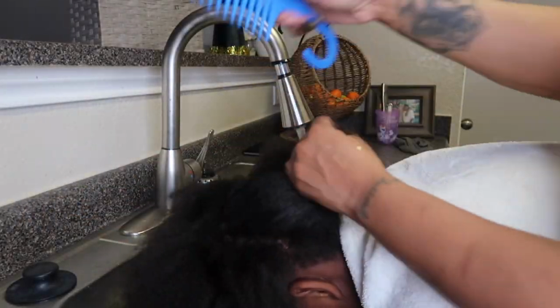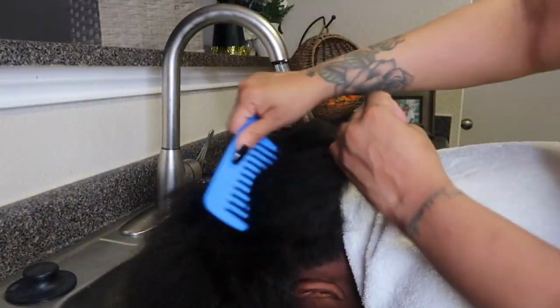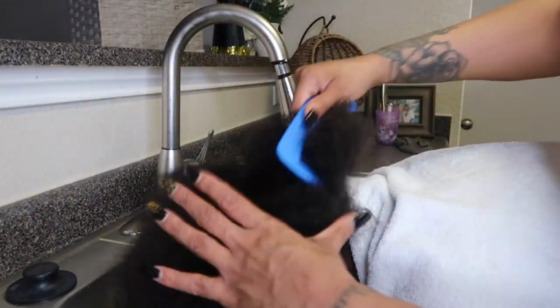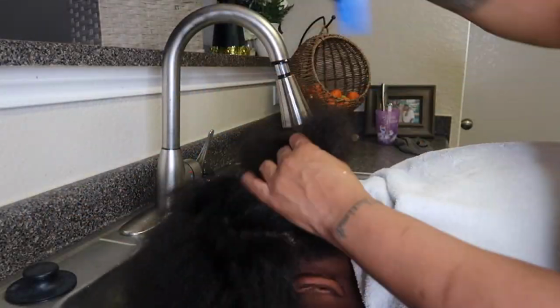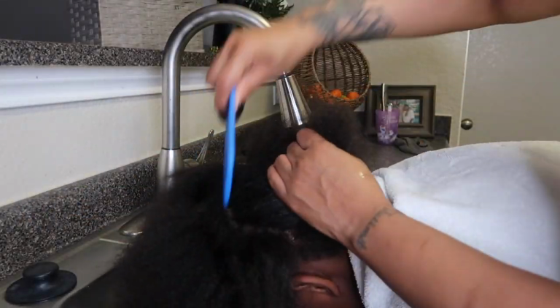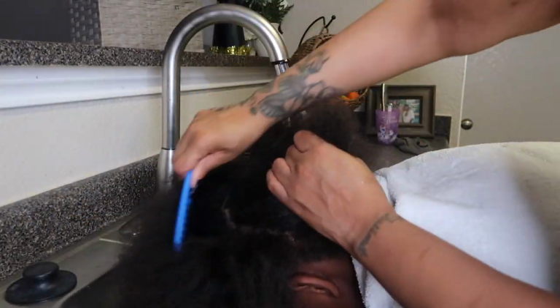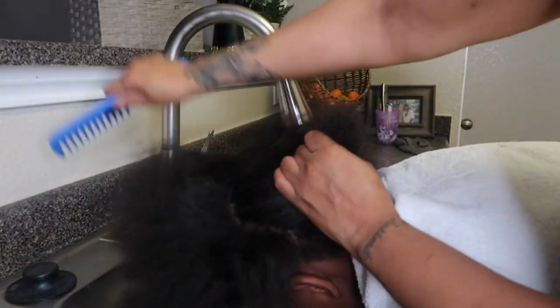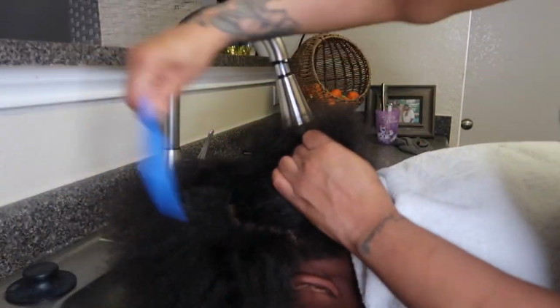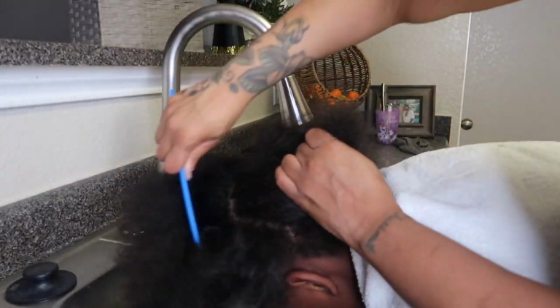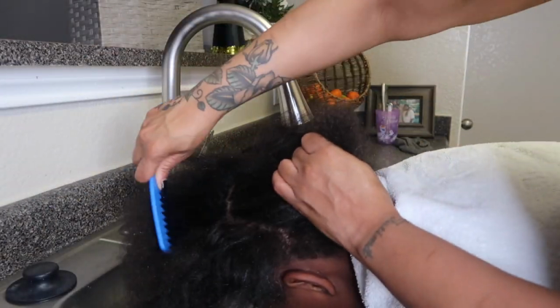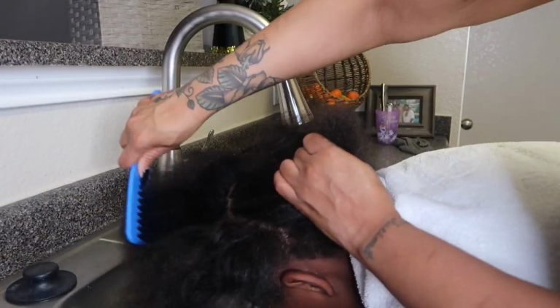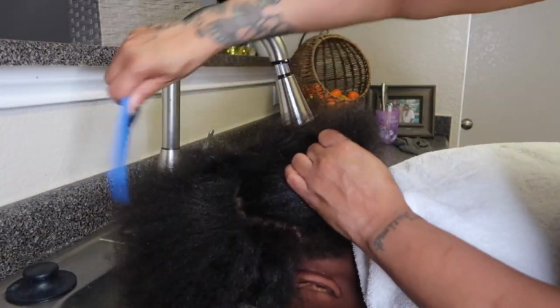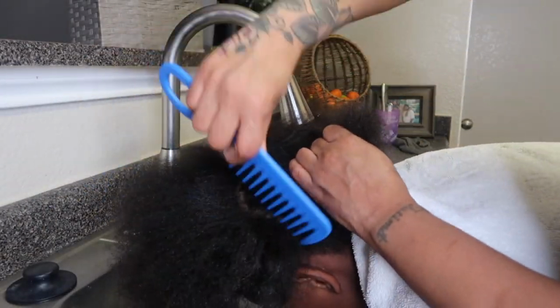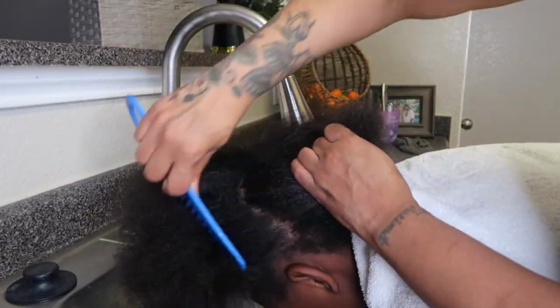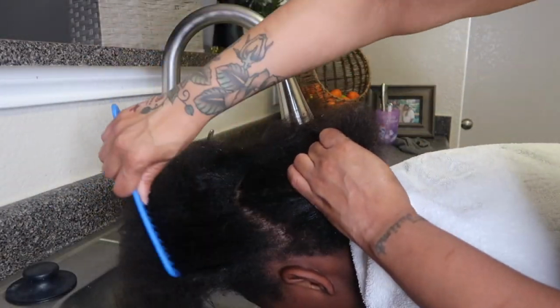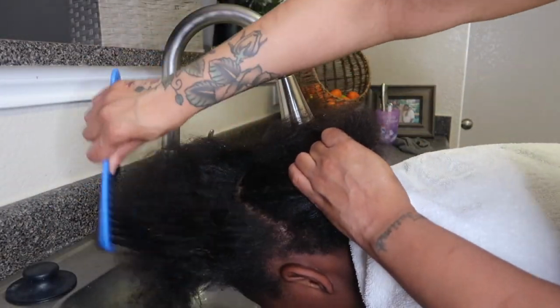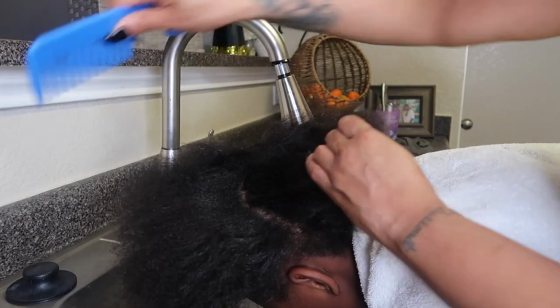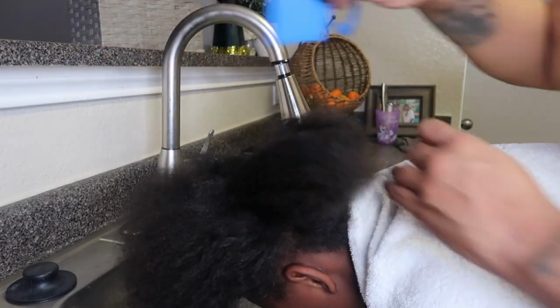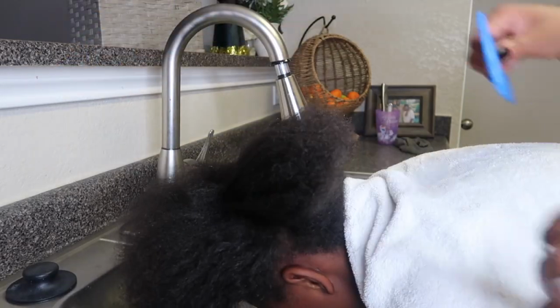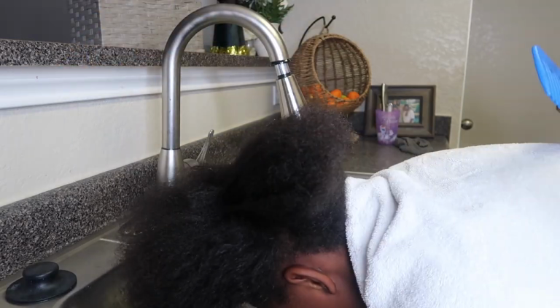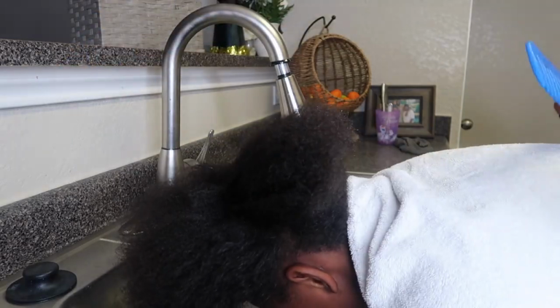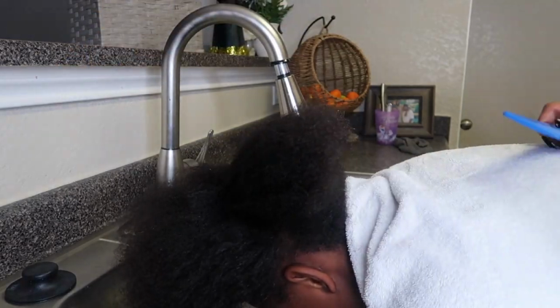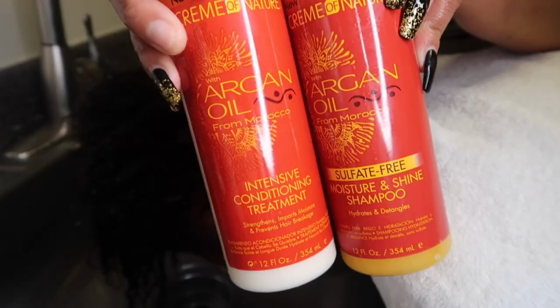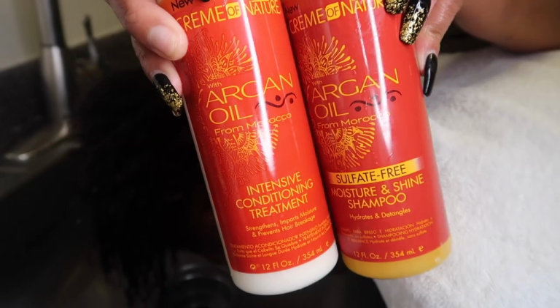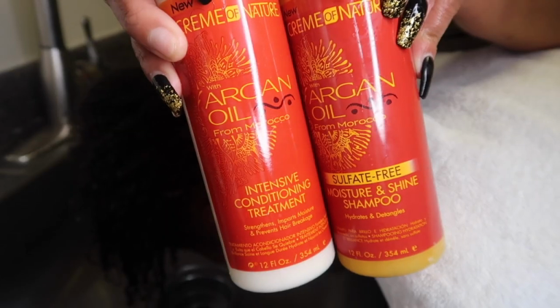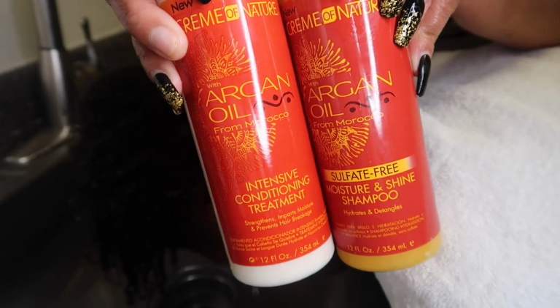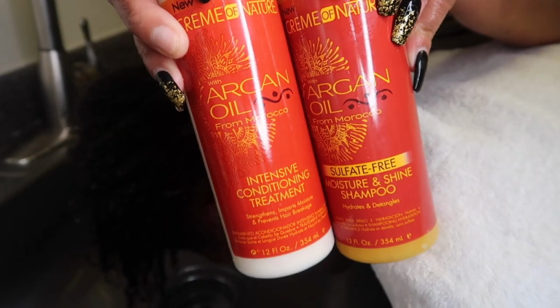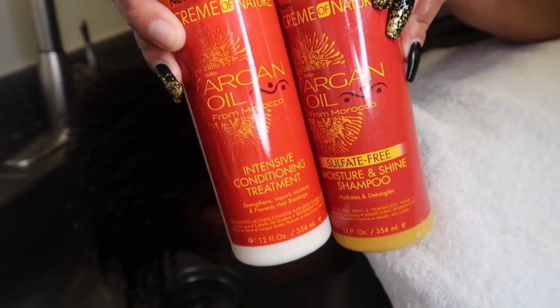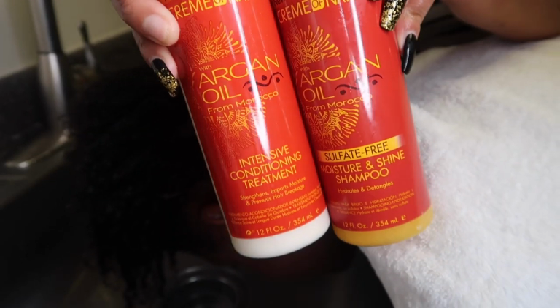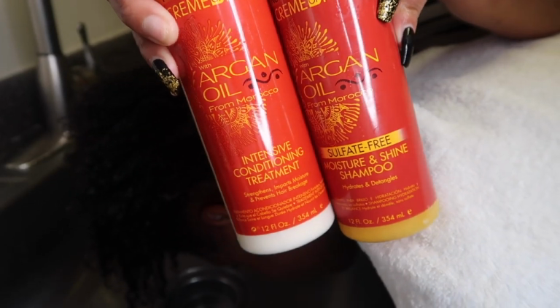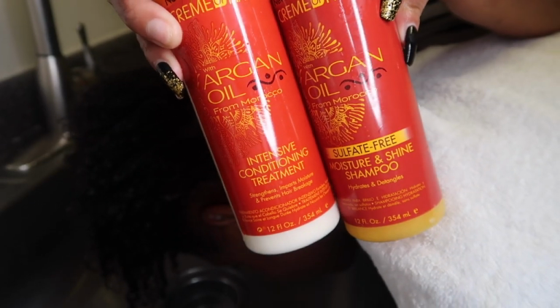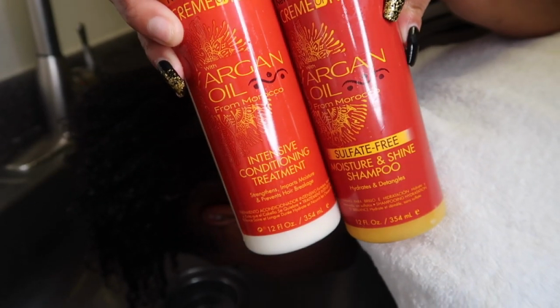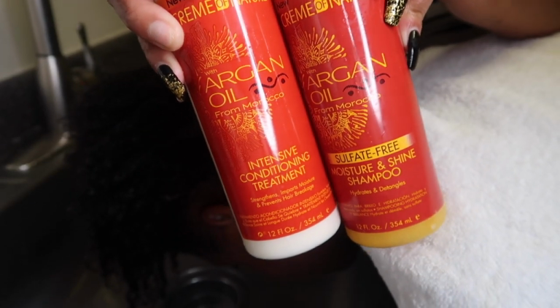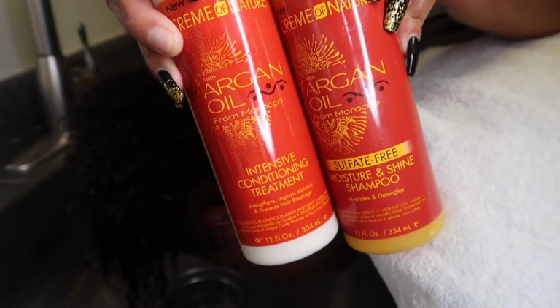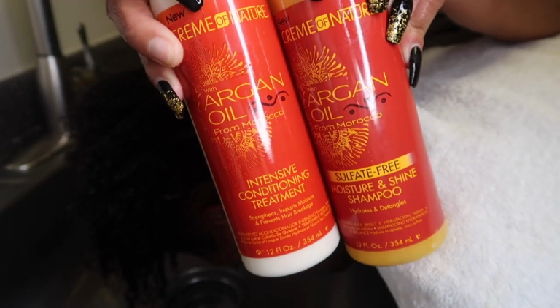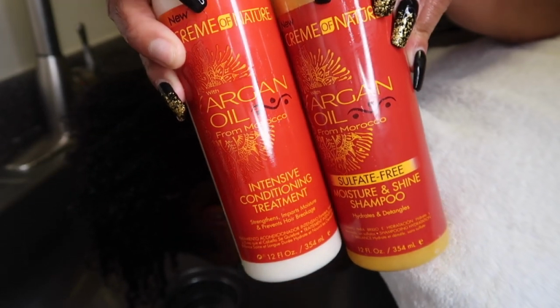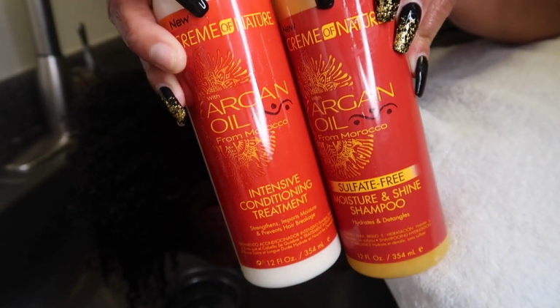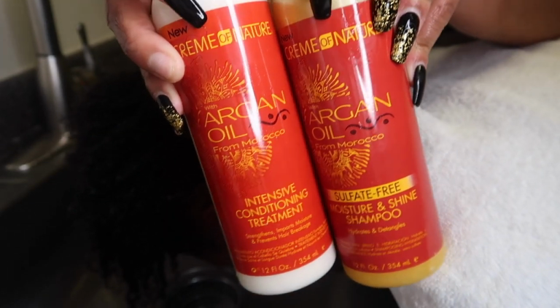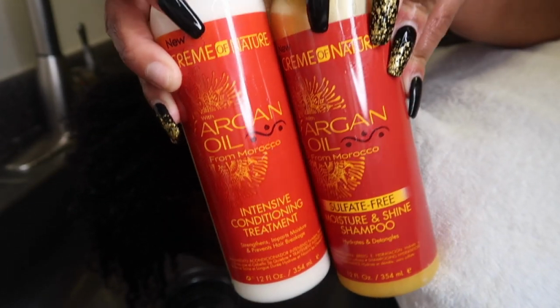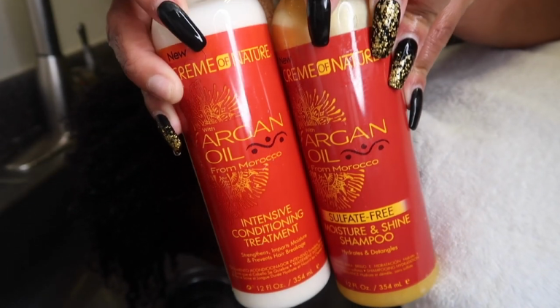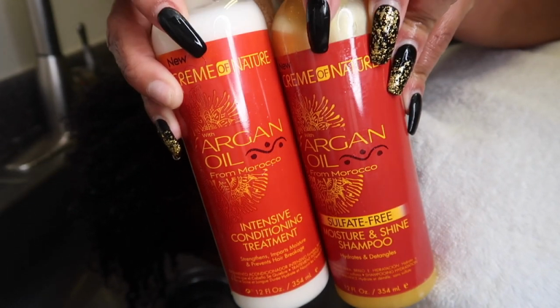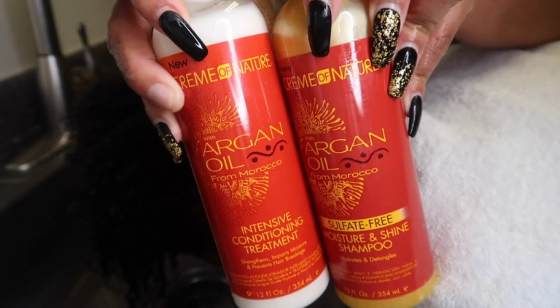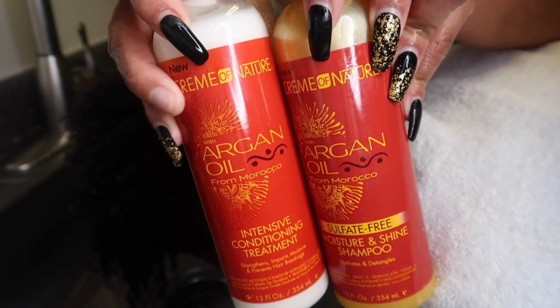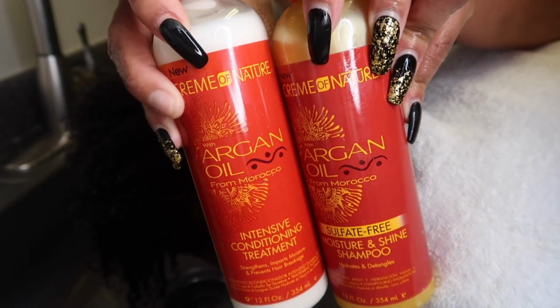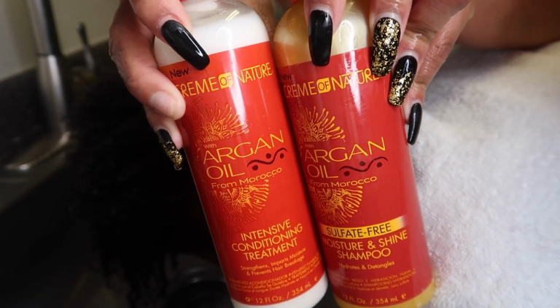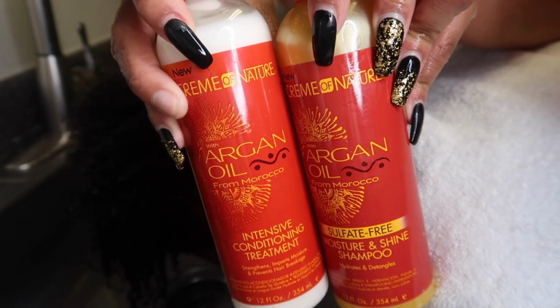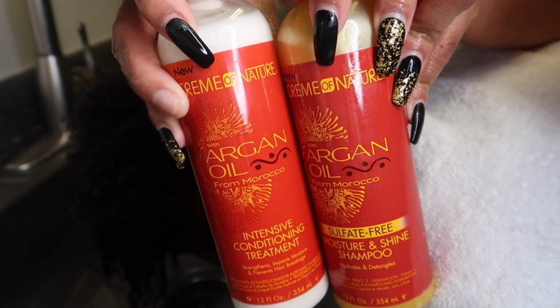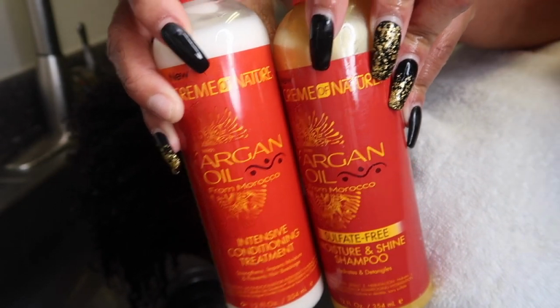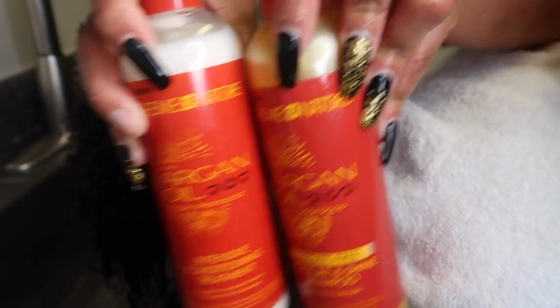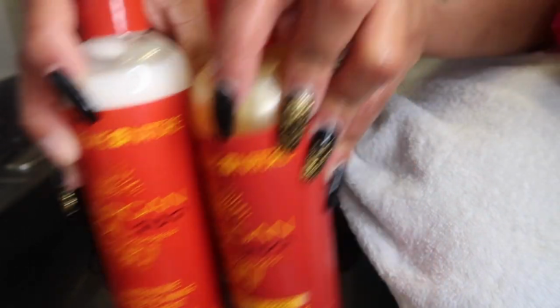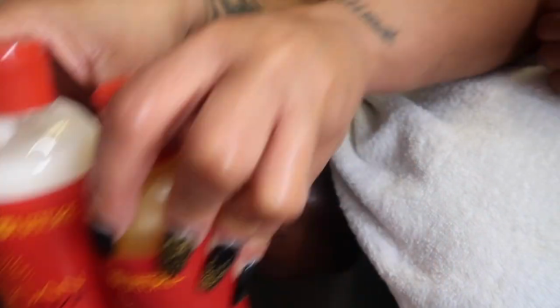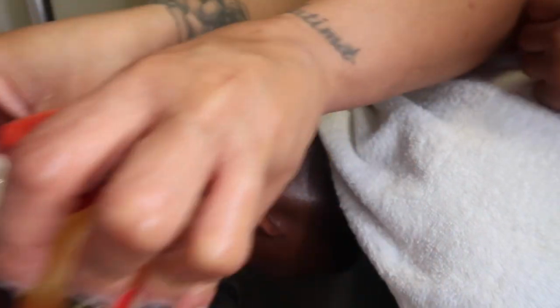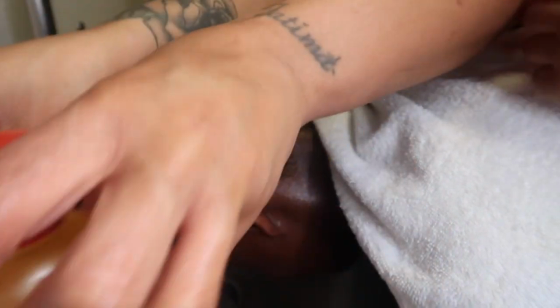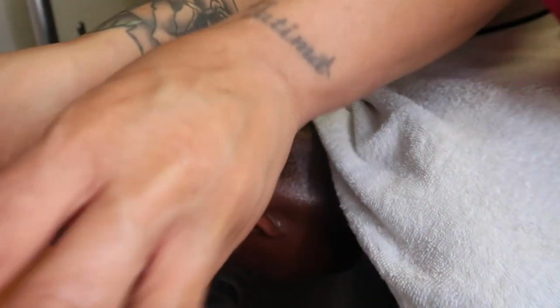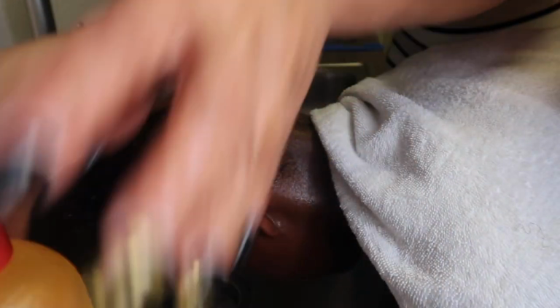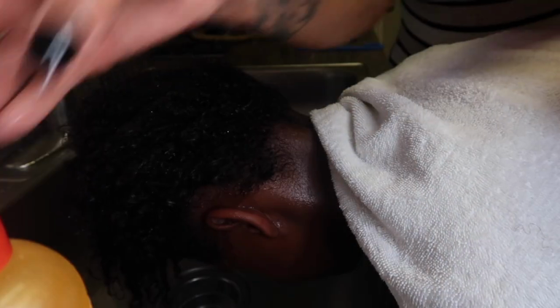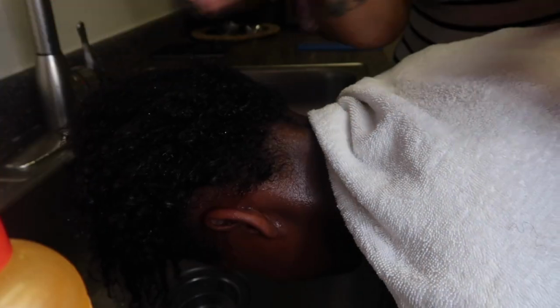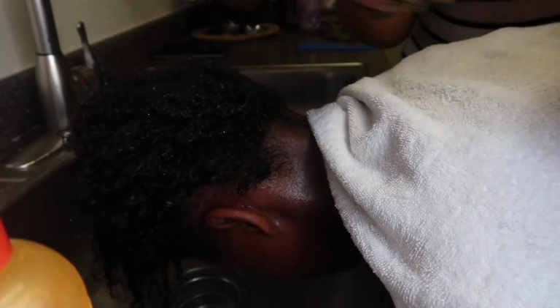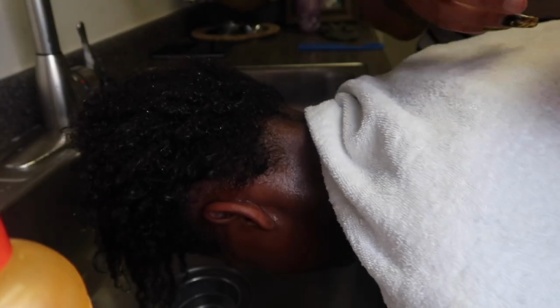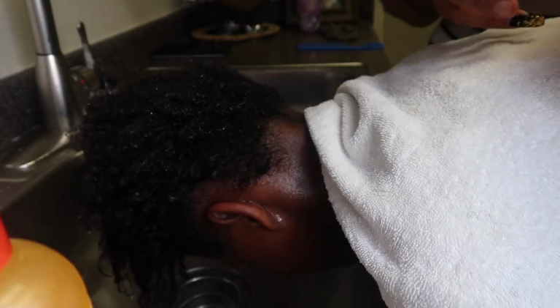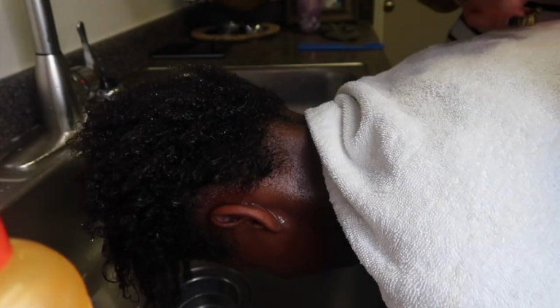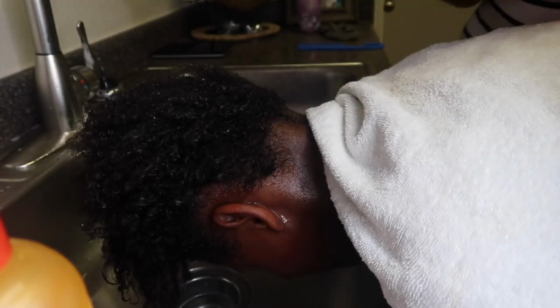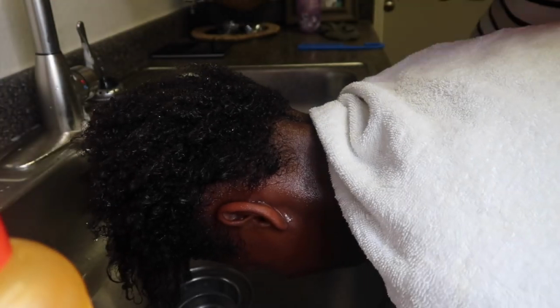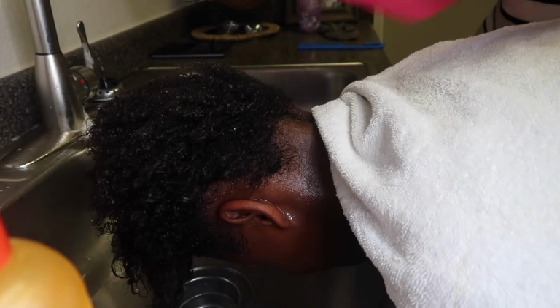Before I begin, I make sure that the hair has been thoroughly detangled. You also have to make sure that the hair has been thoroughly cleaned and conditioned.